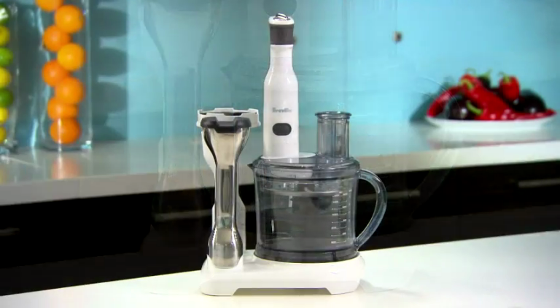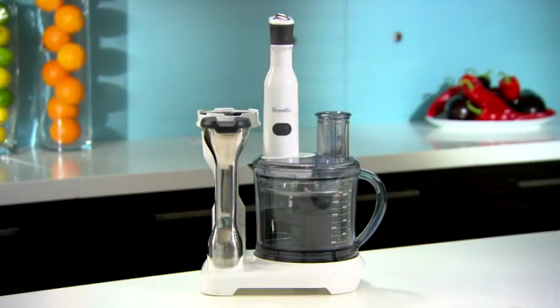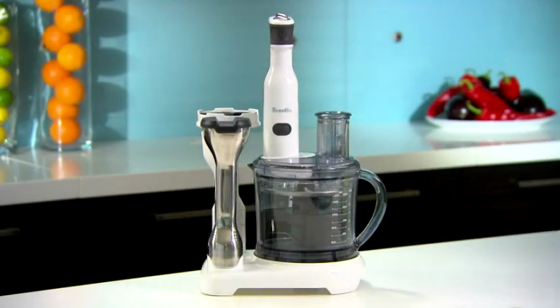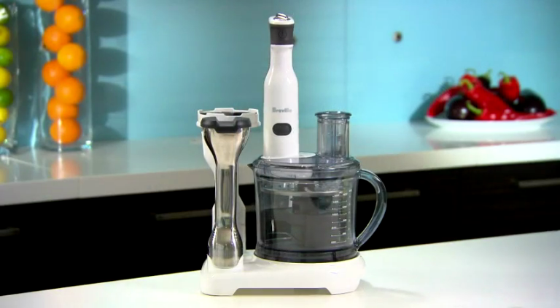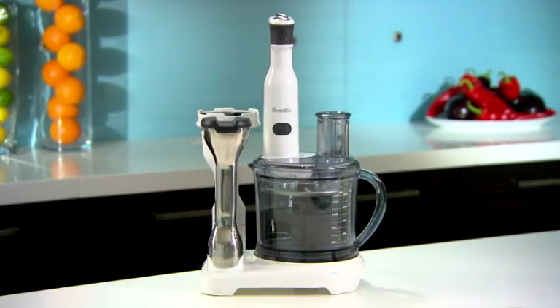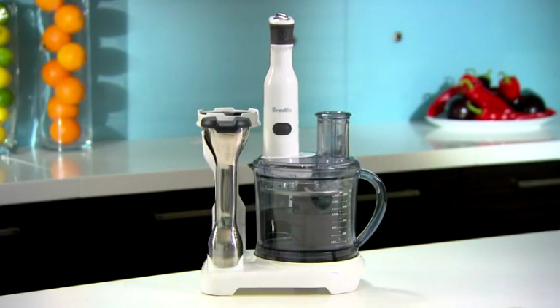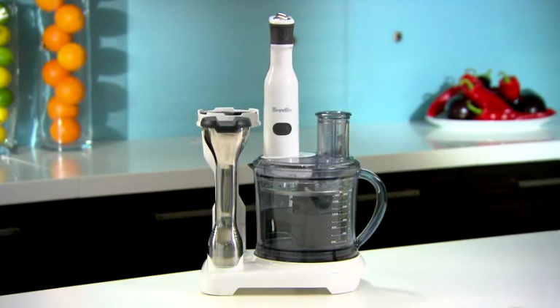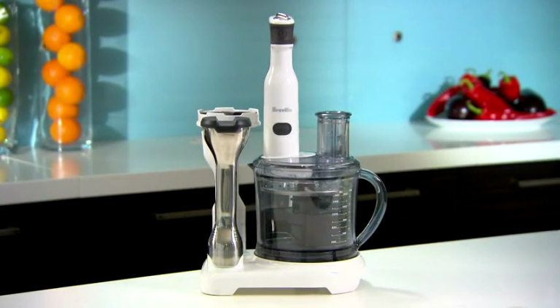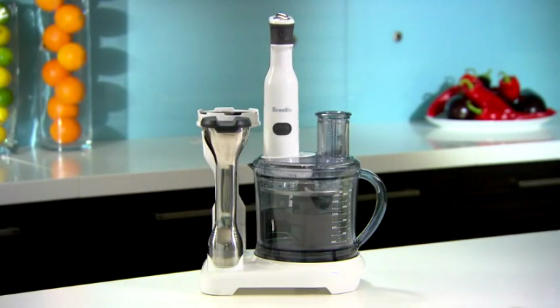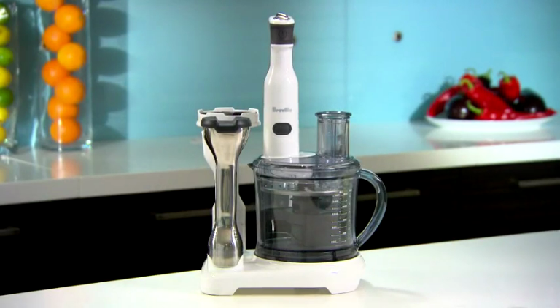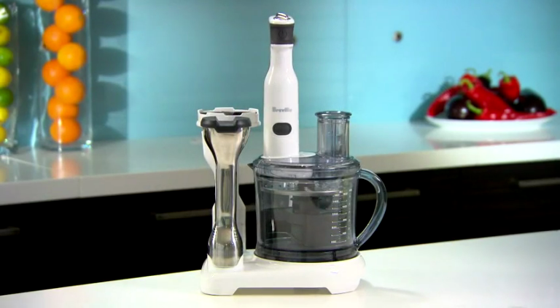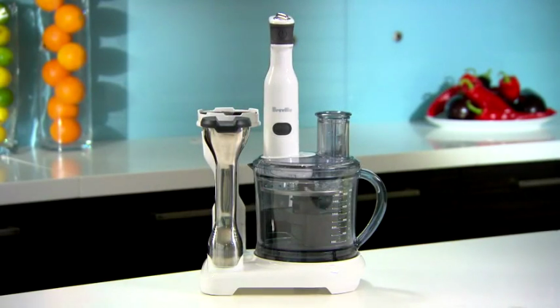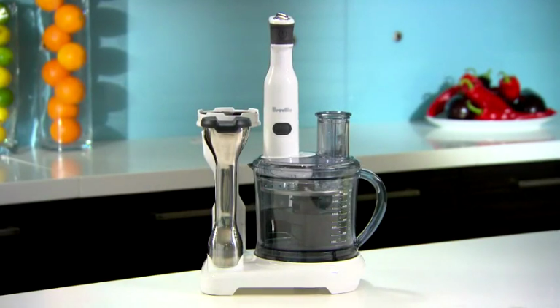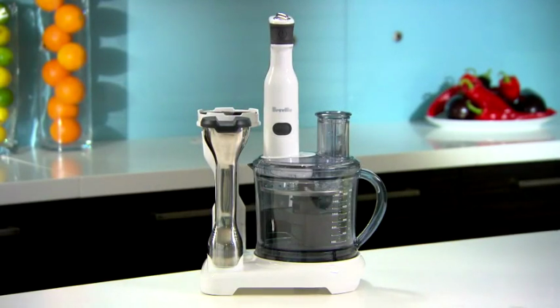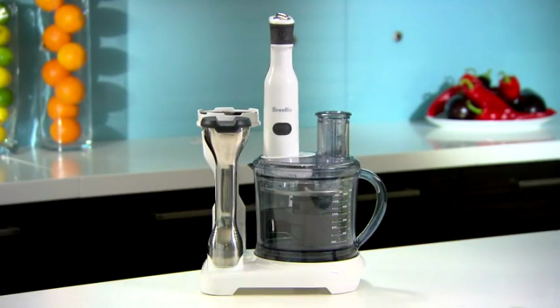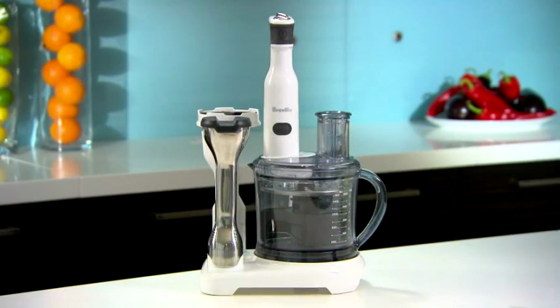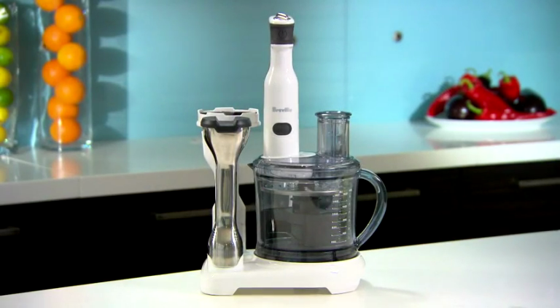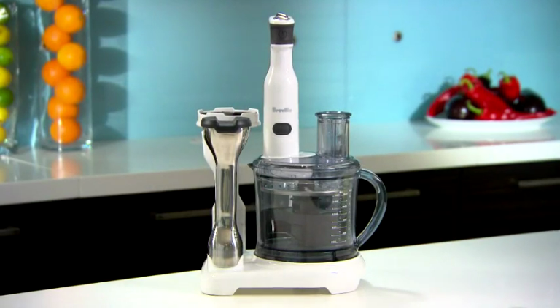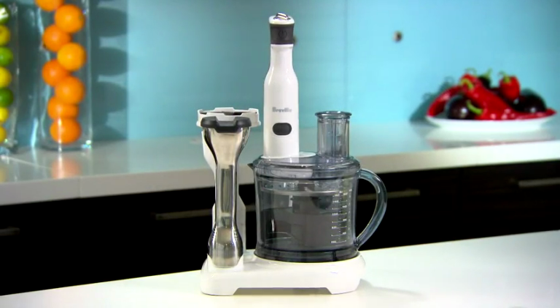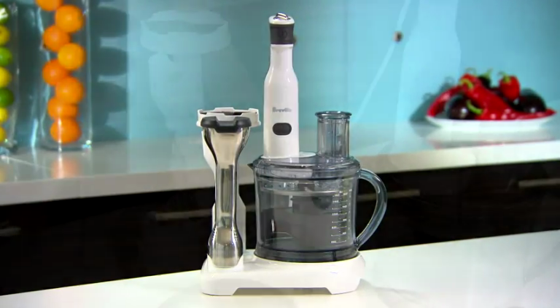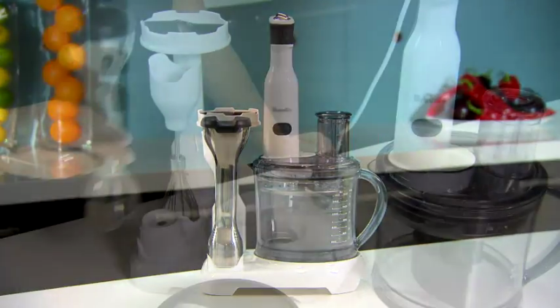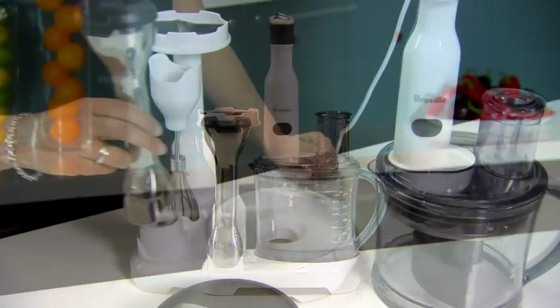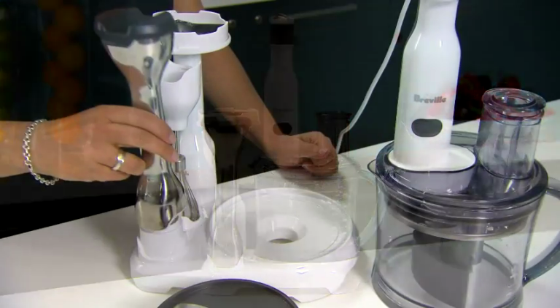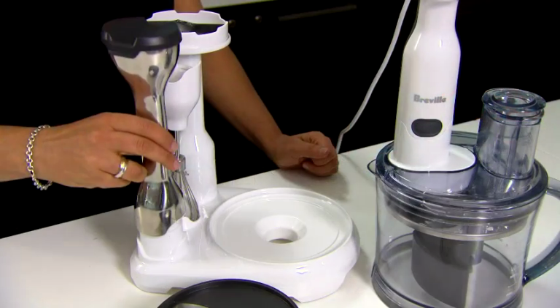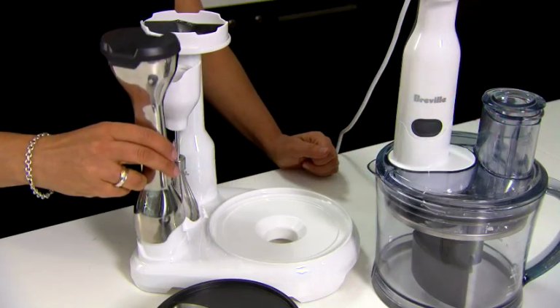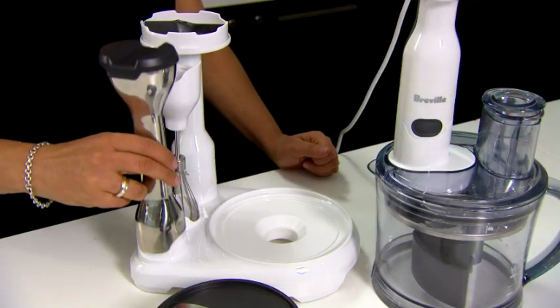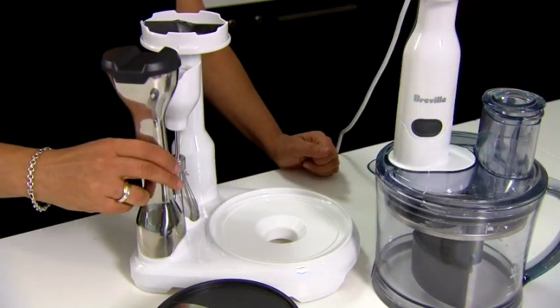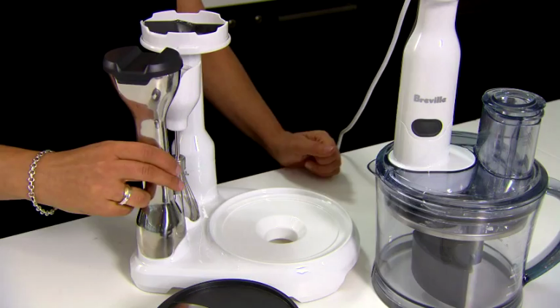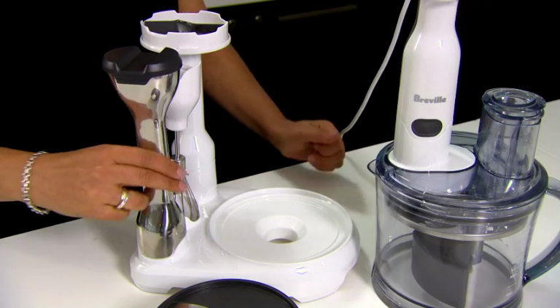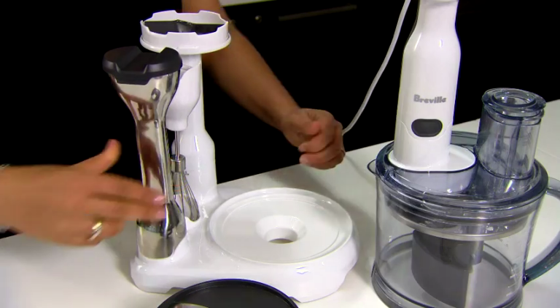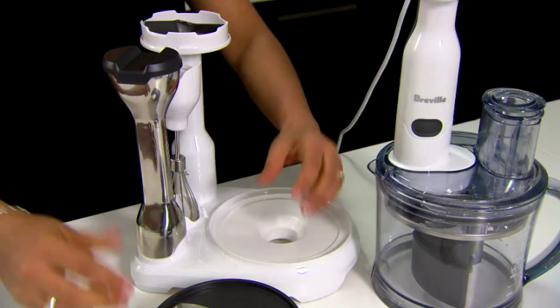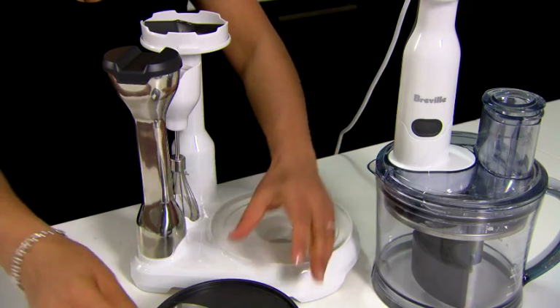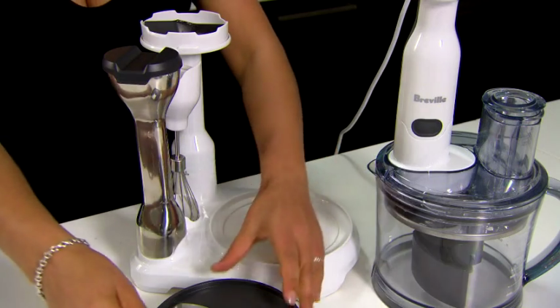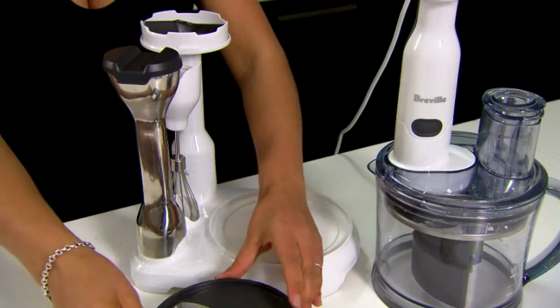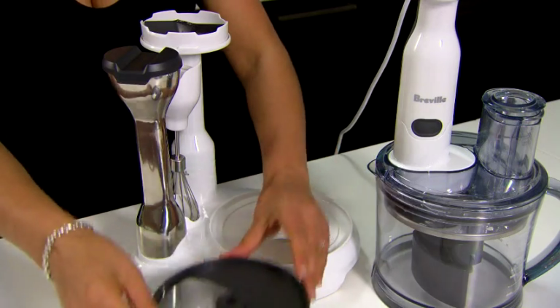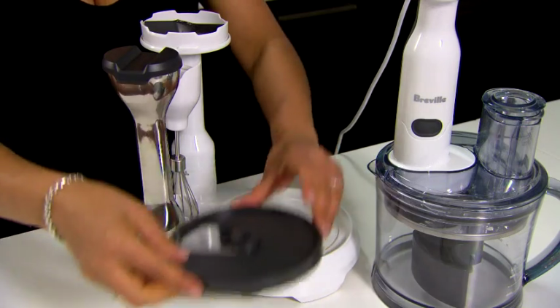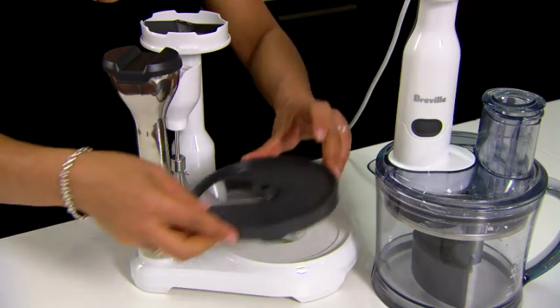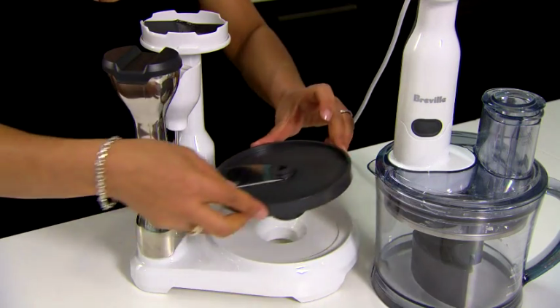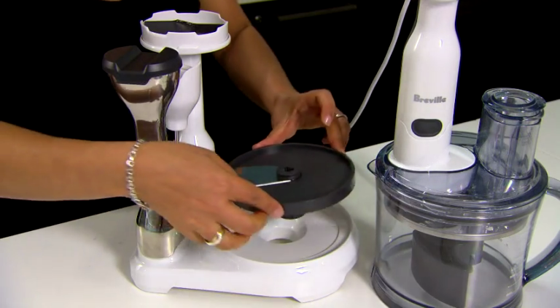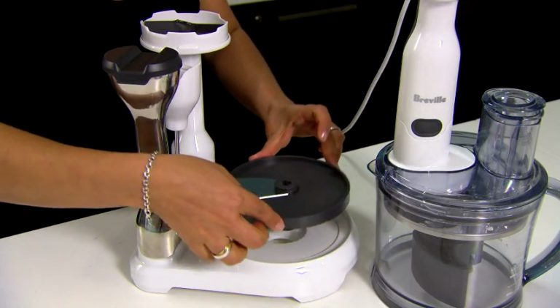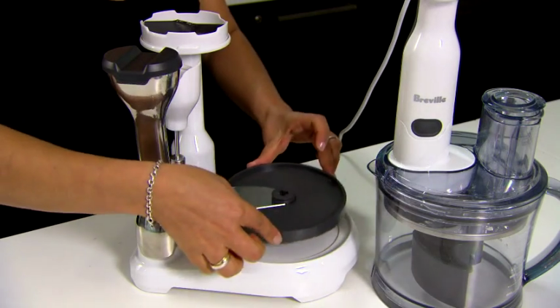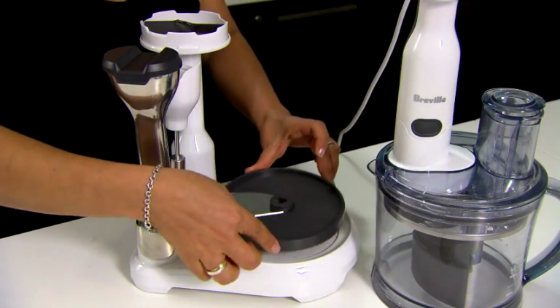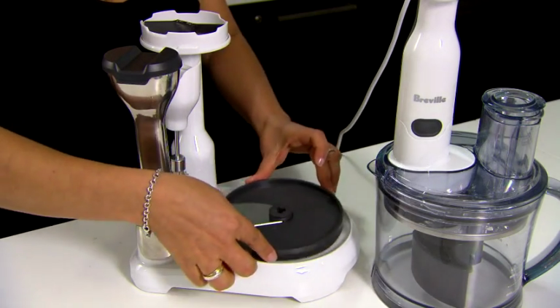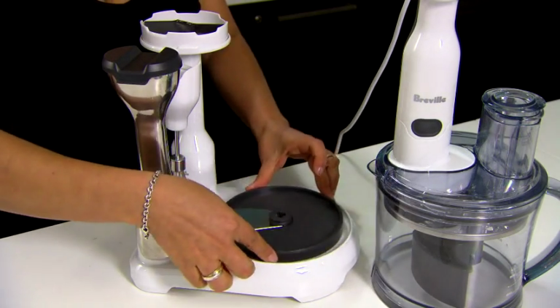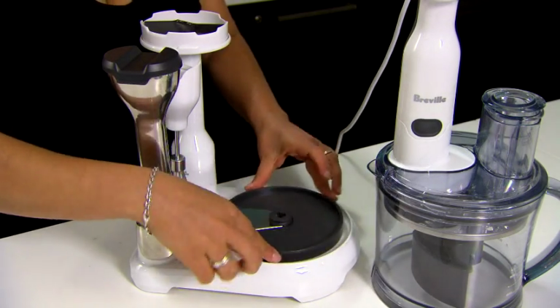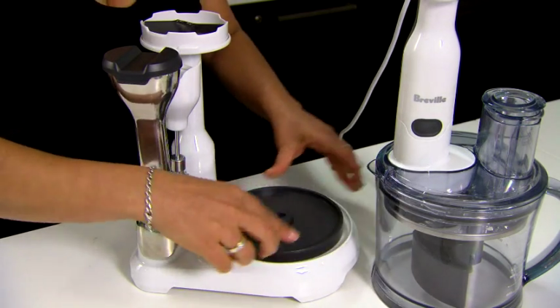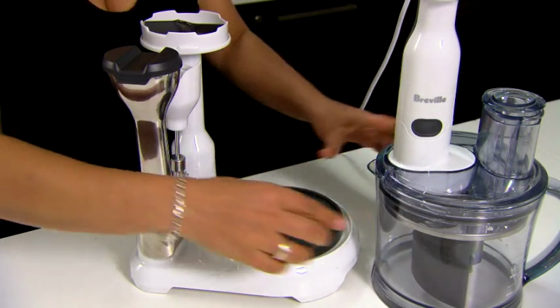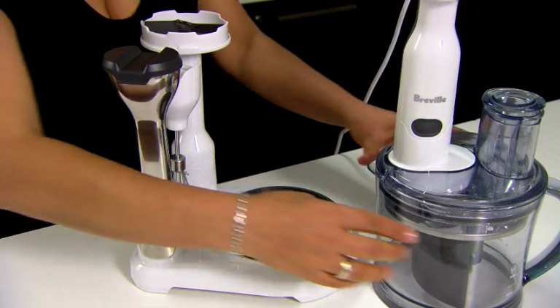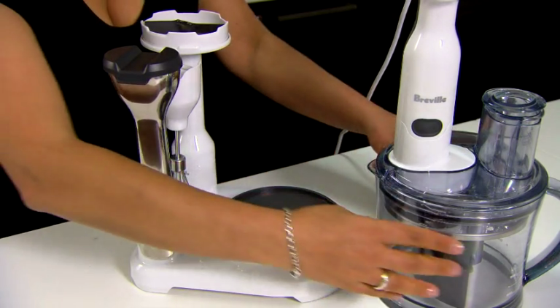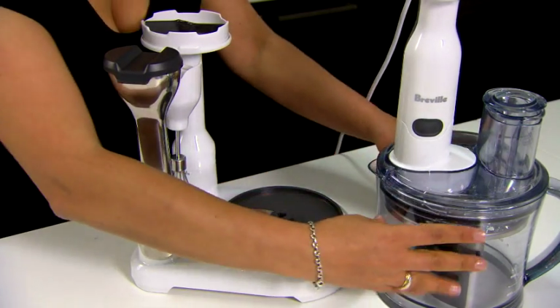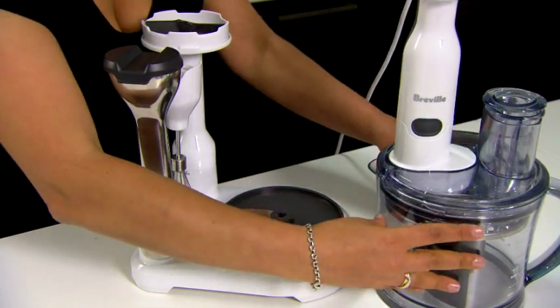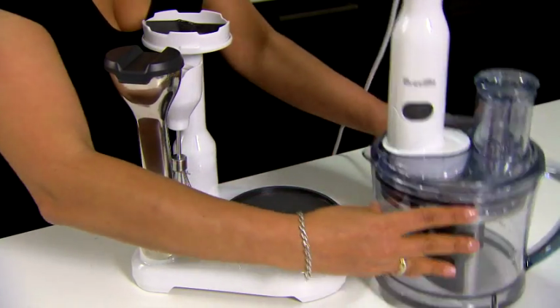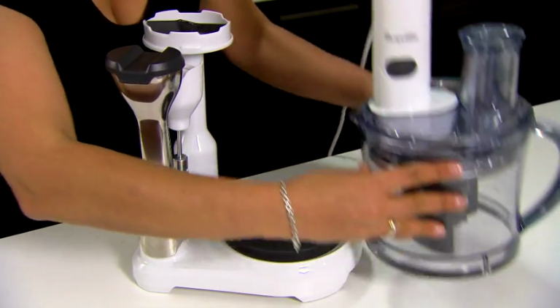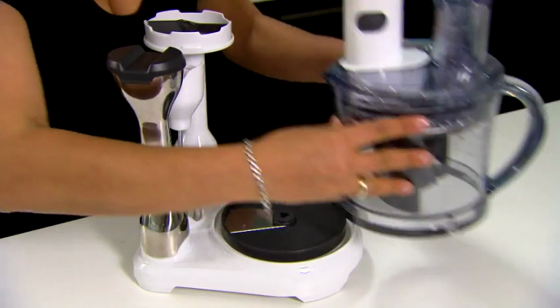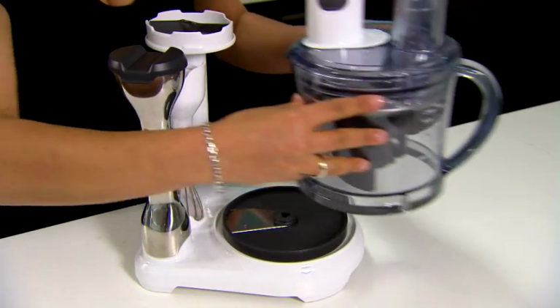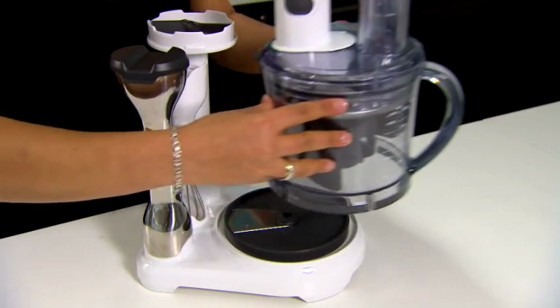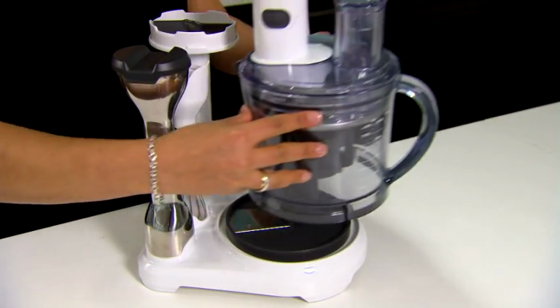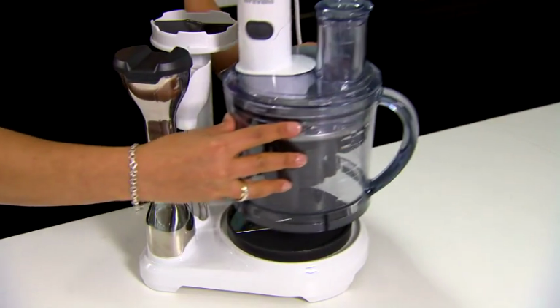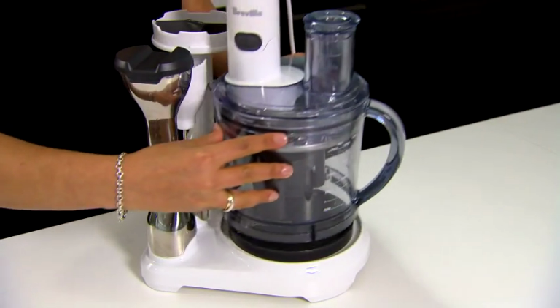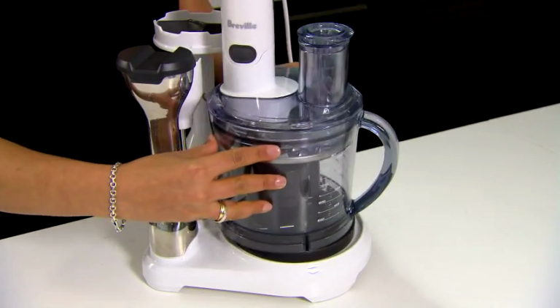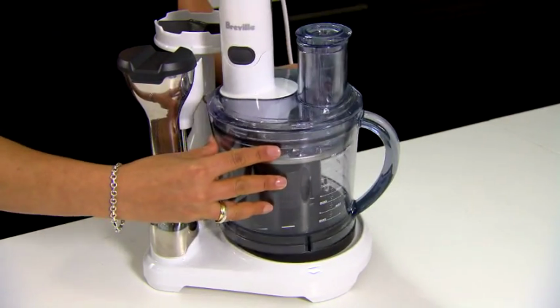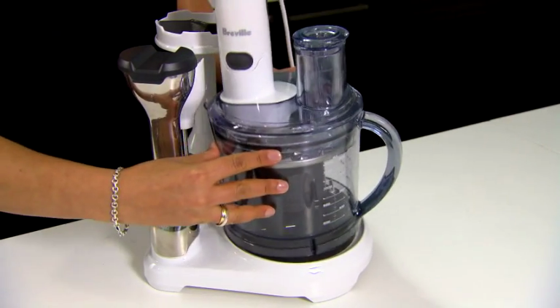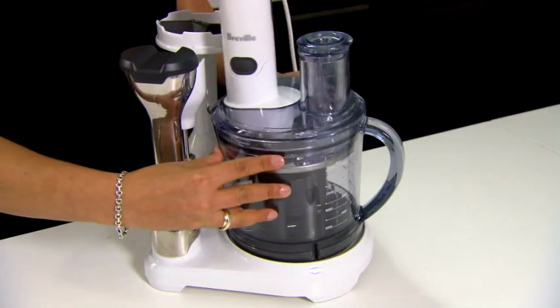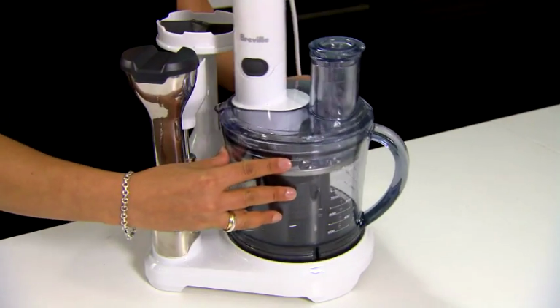Because it's compact, it's perfect for small bench tops, and so you don't lose anything, all the attachments are stored within the unit.